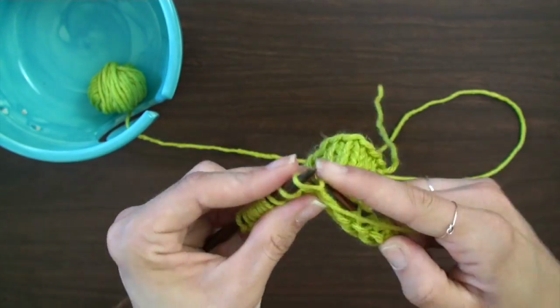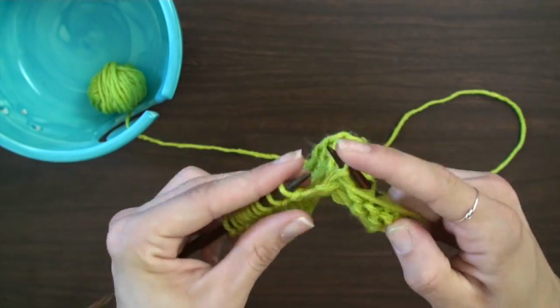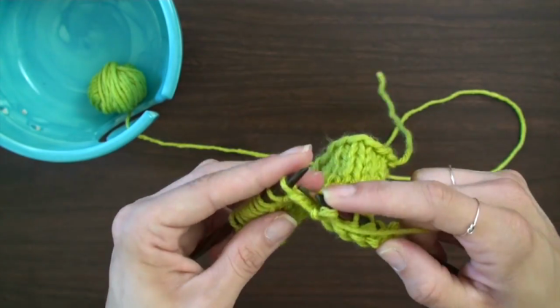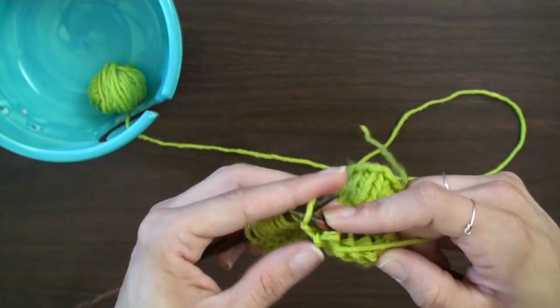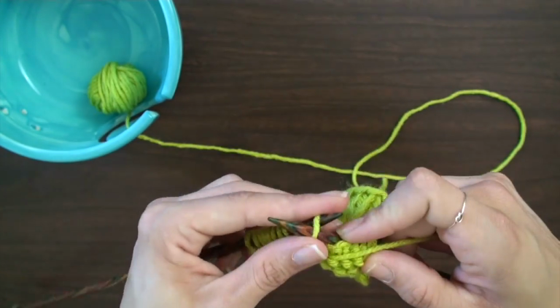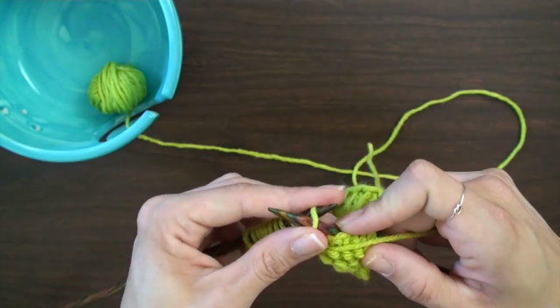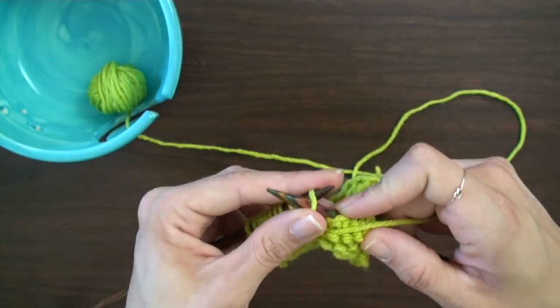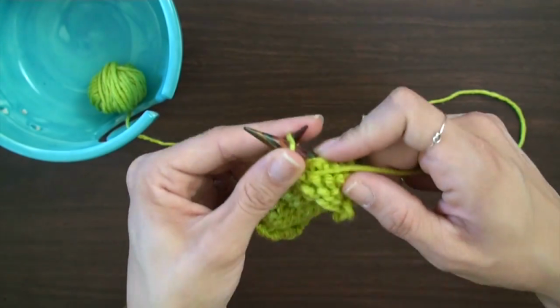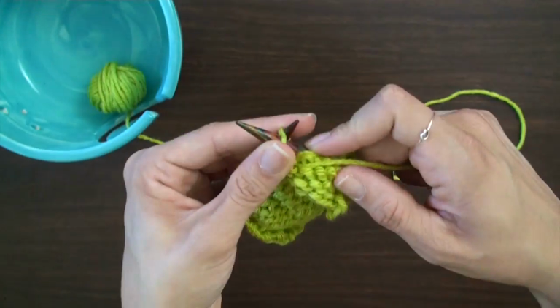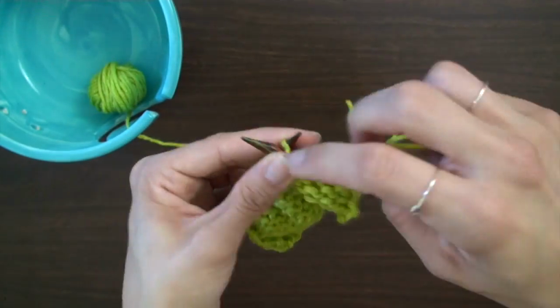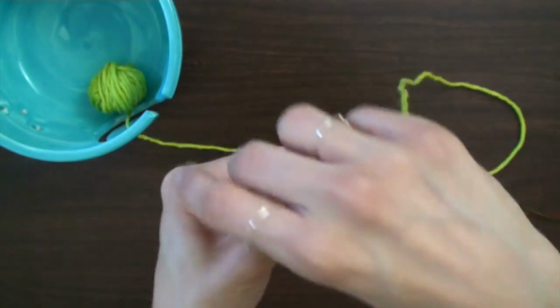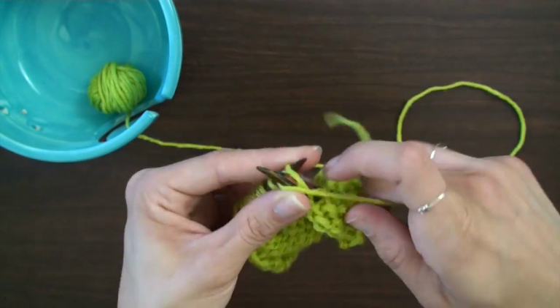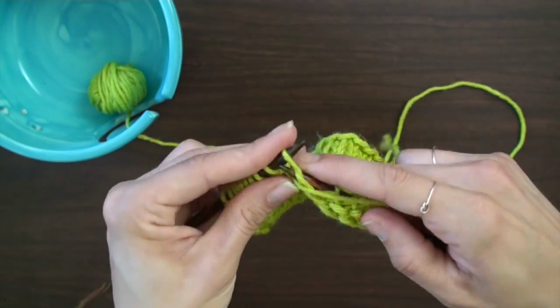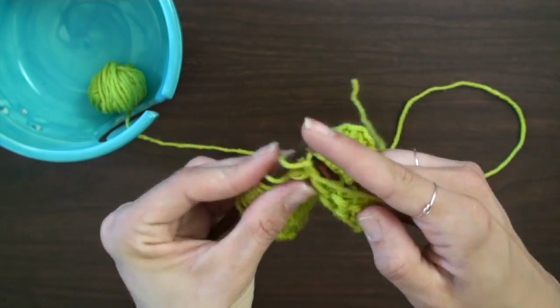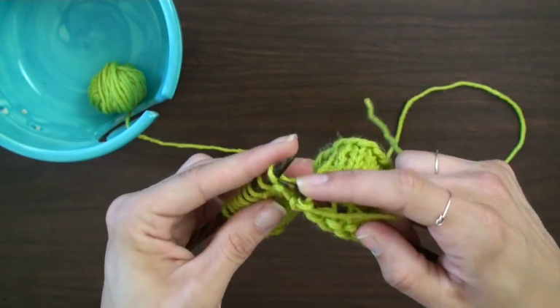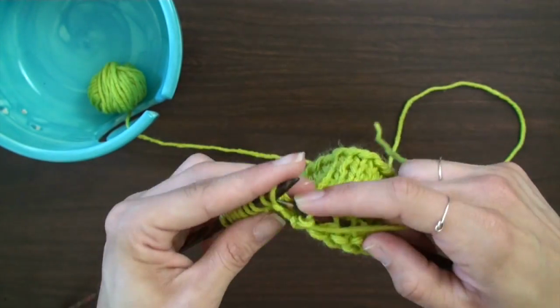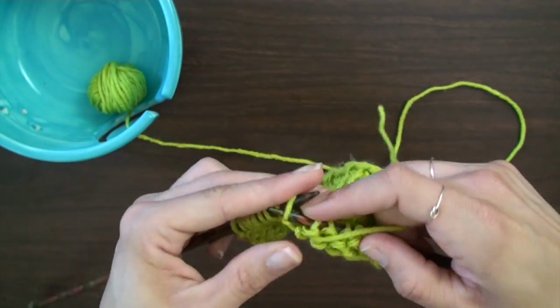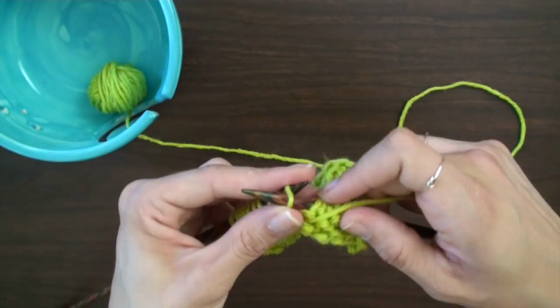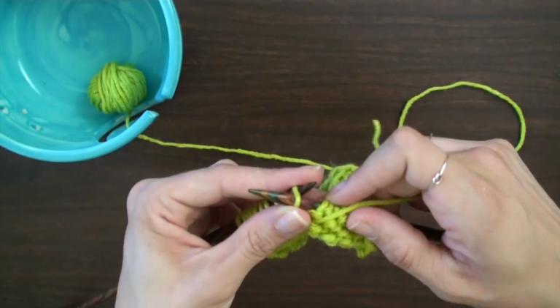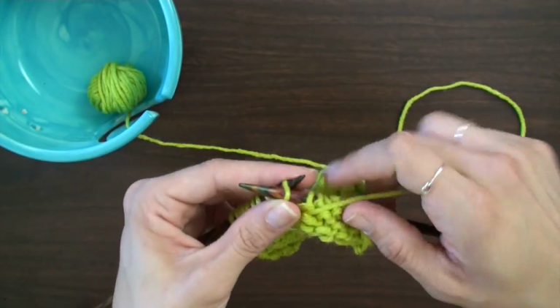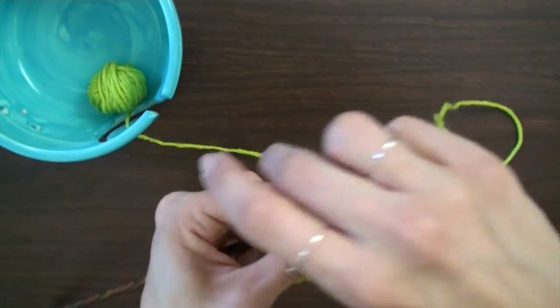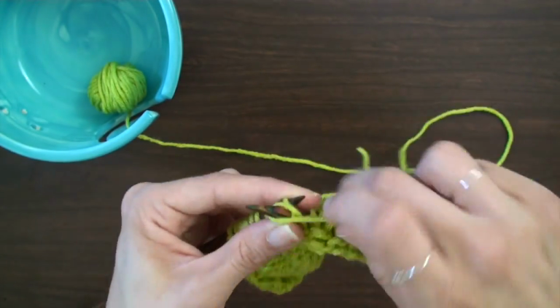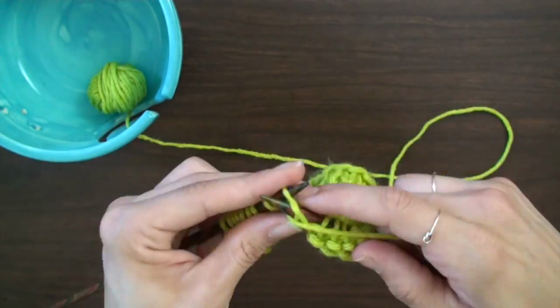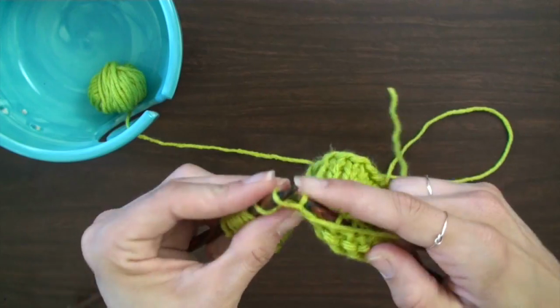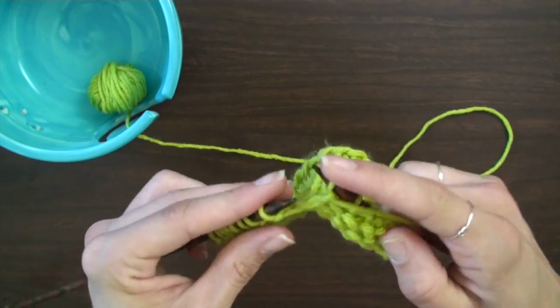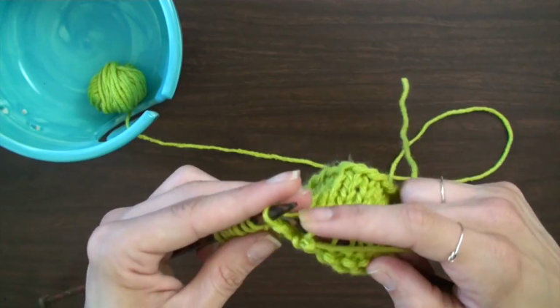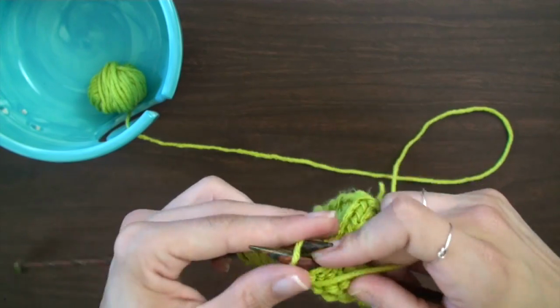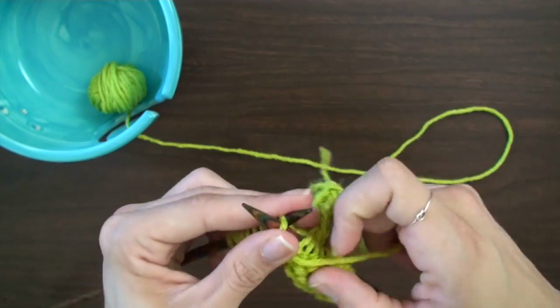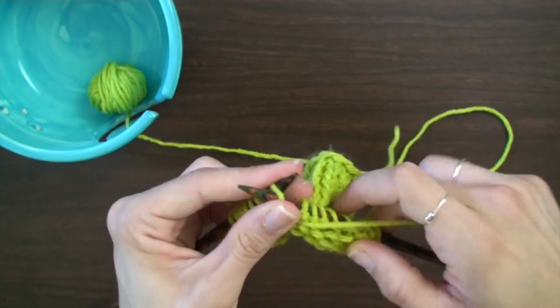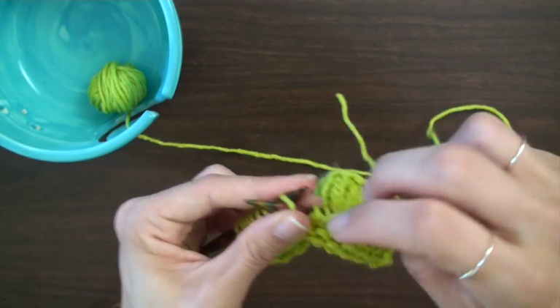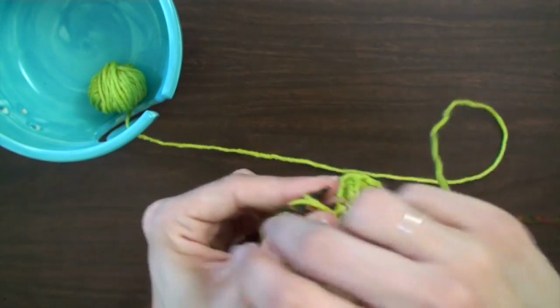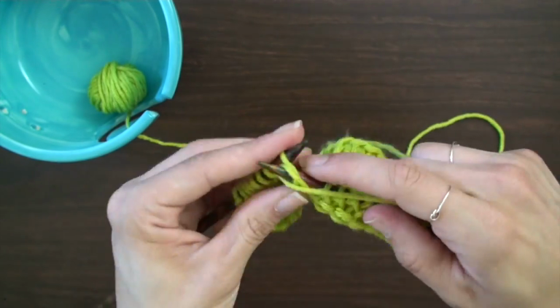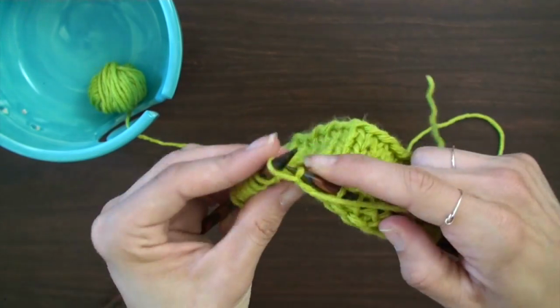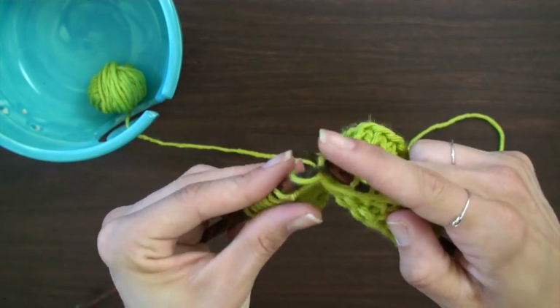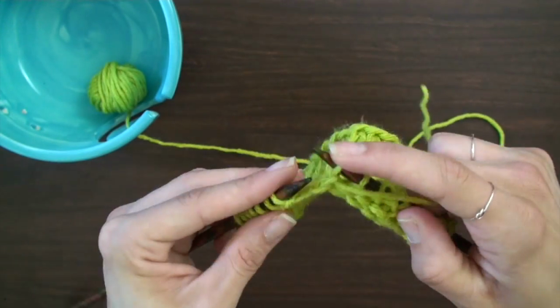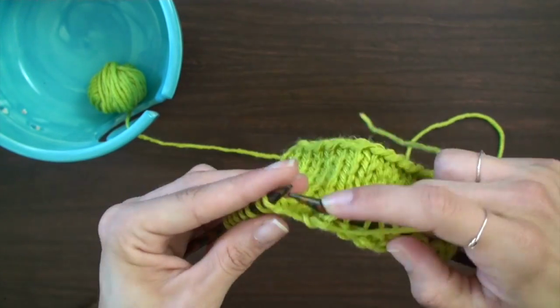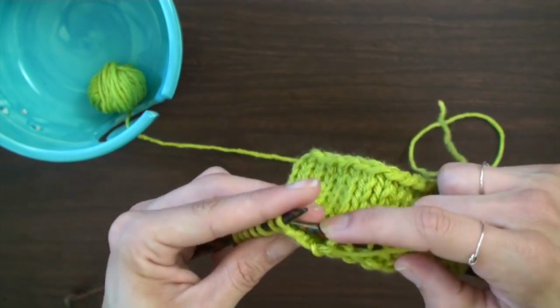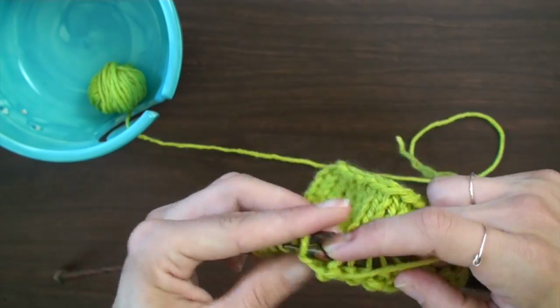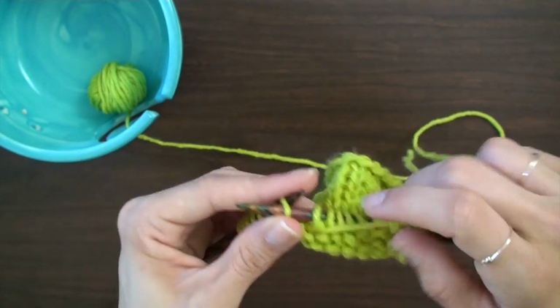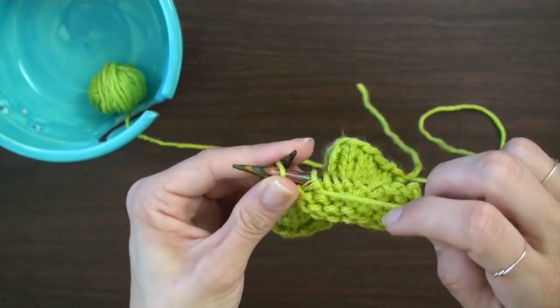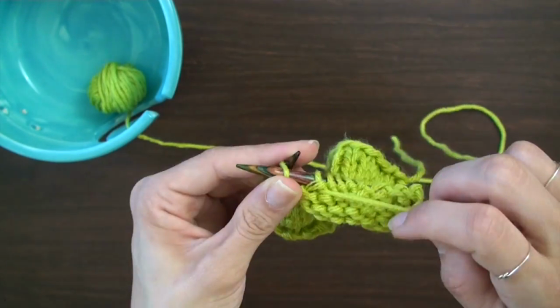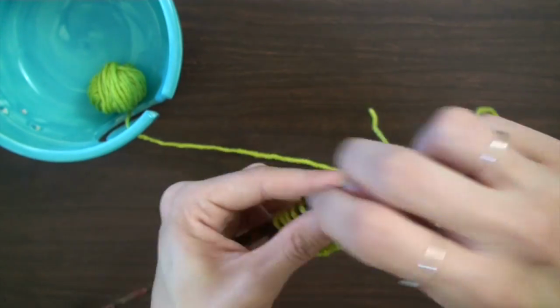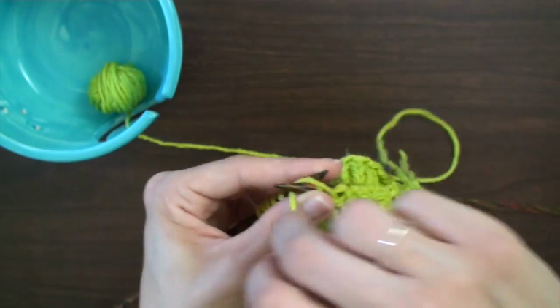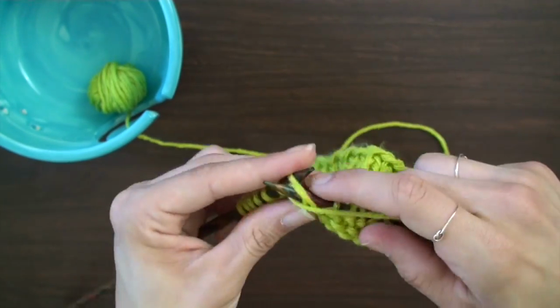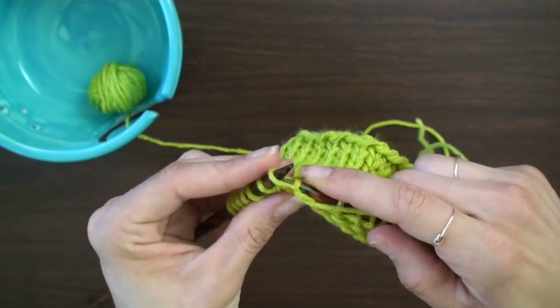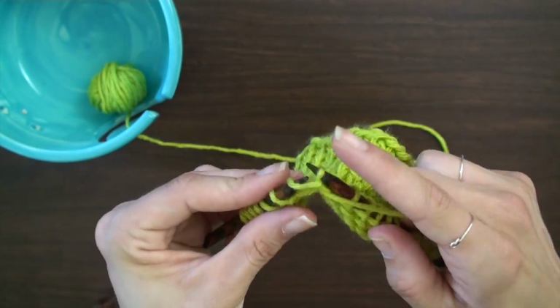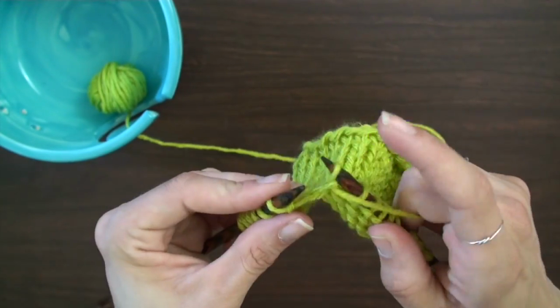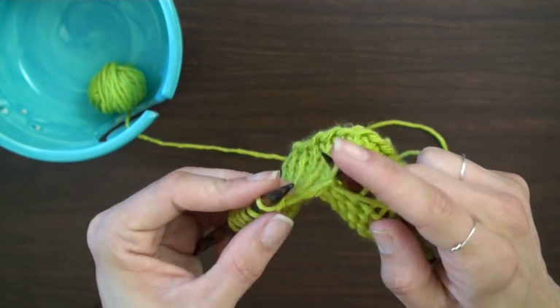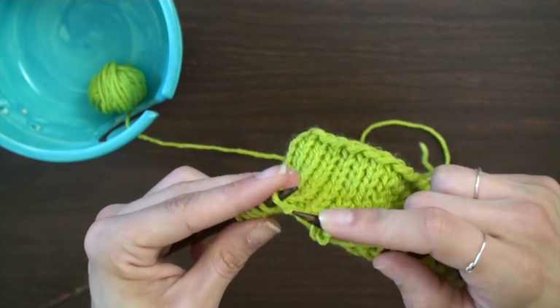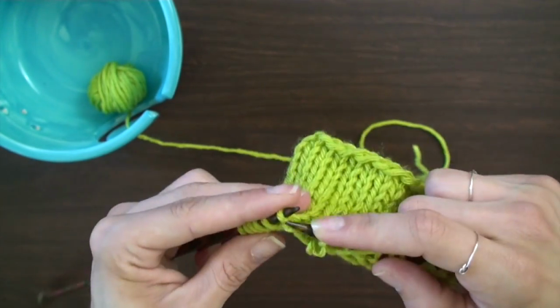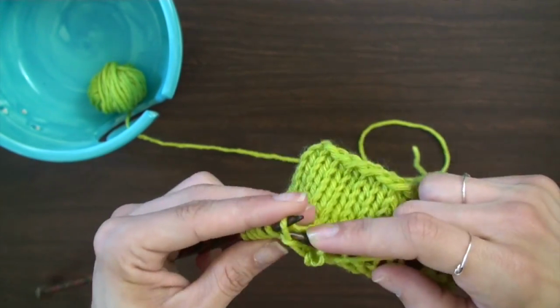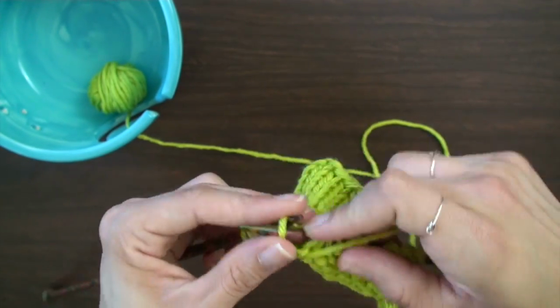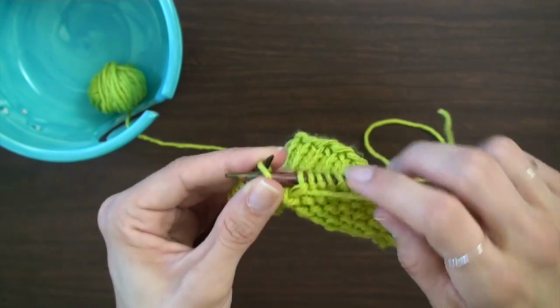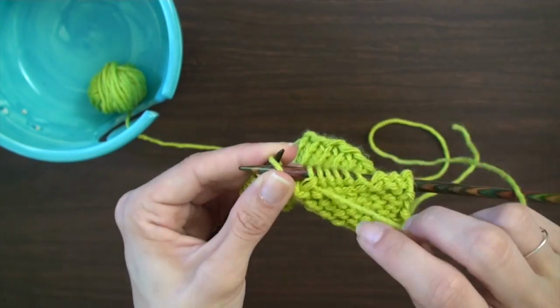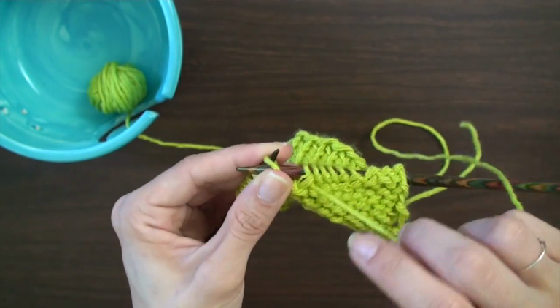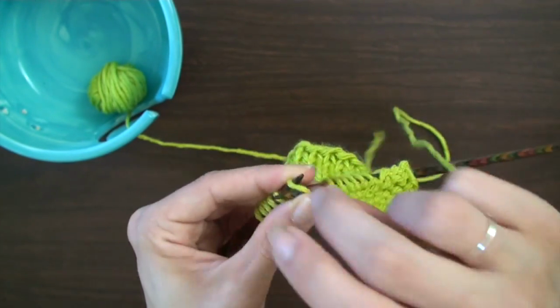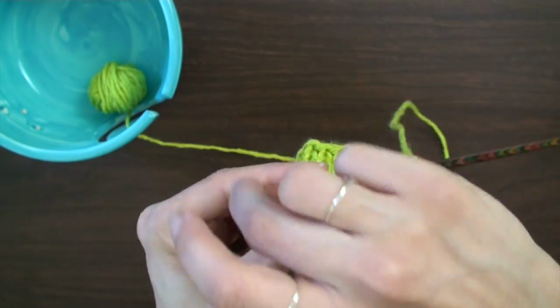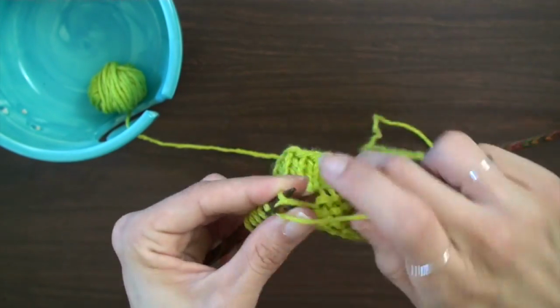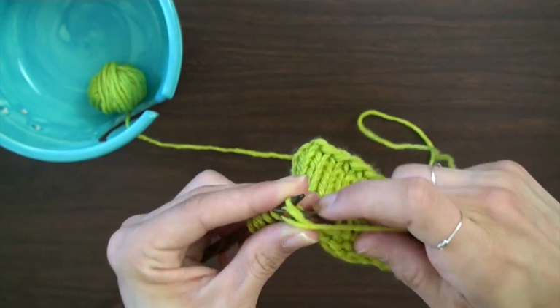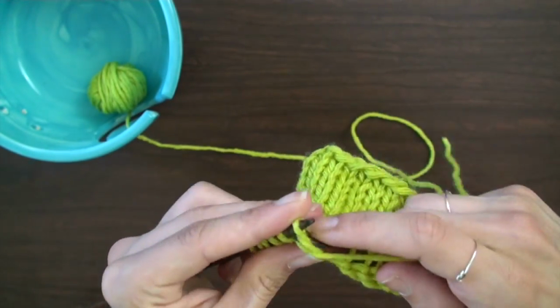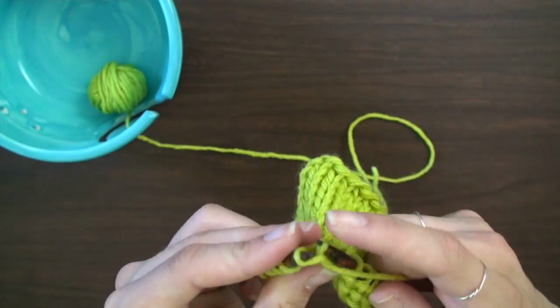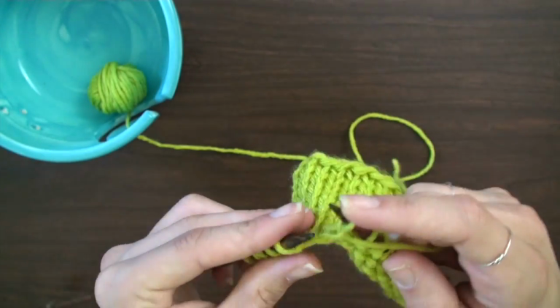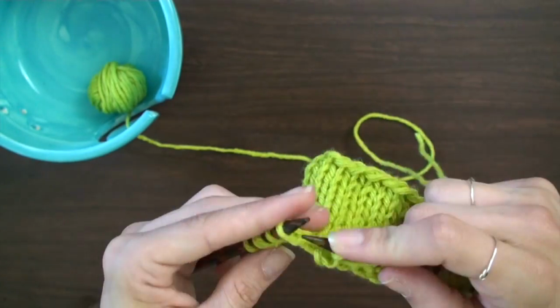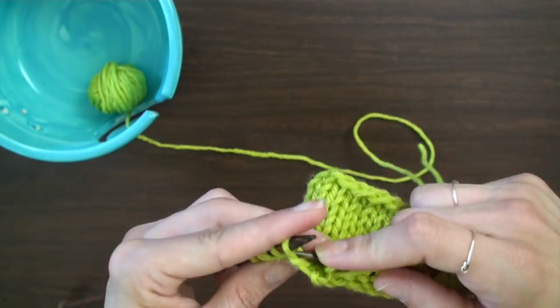Just continue in this manner, and once you have all the stitches off of the left needle — there you have it!